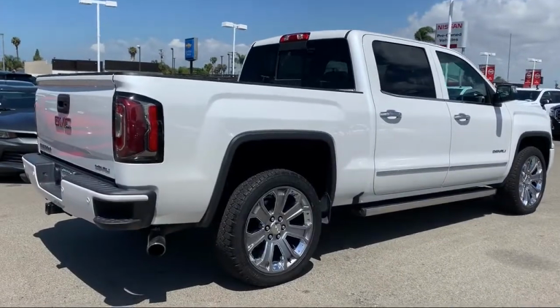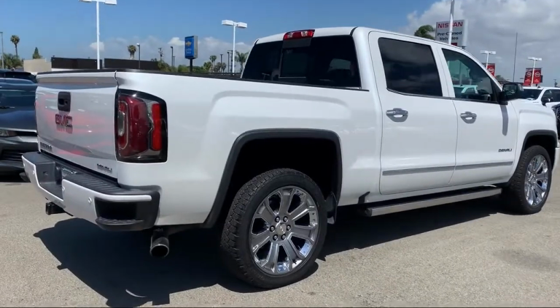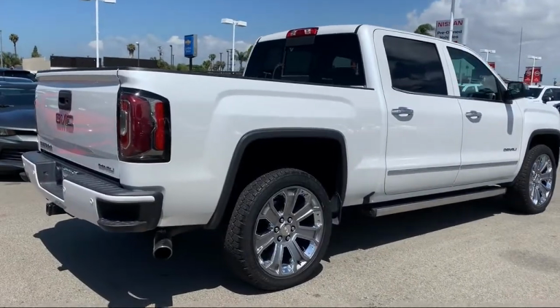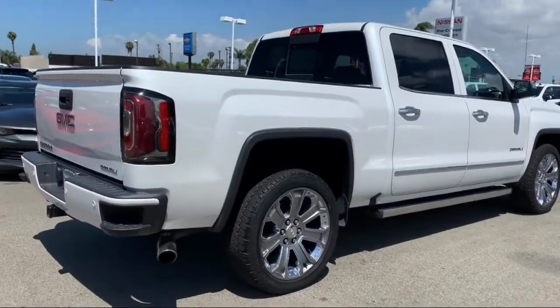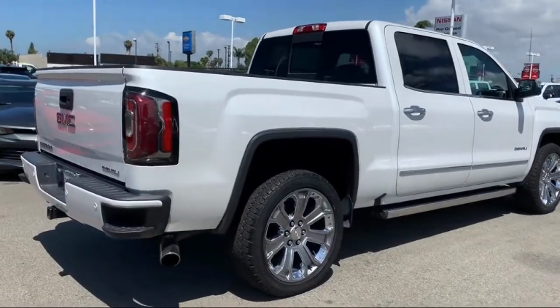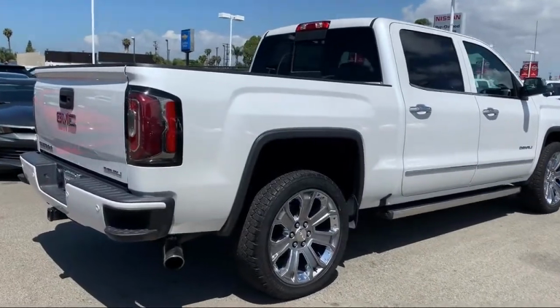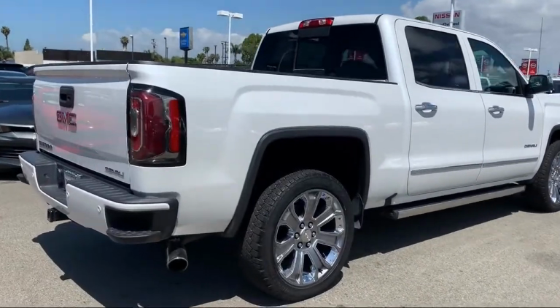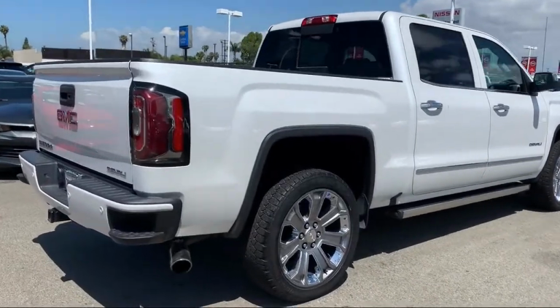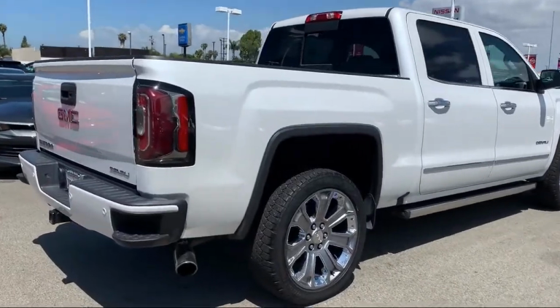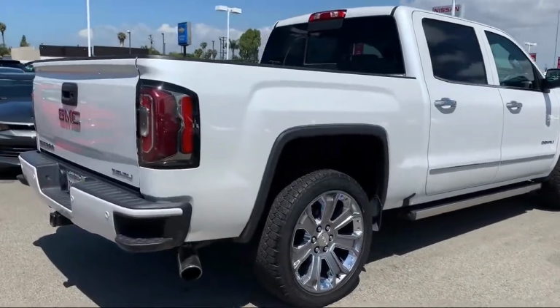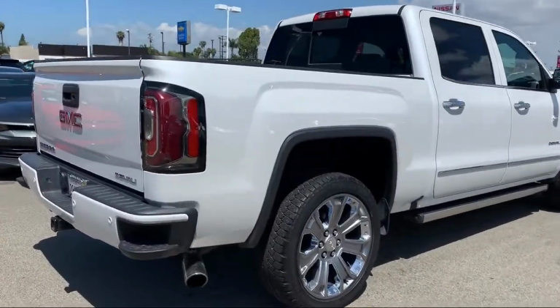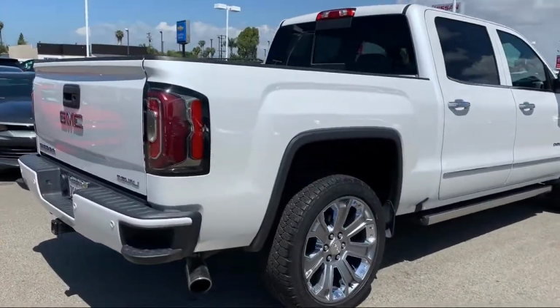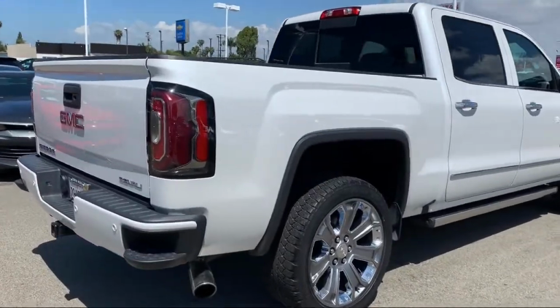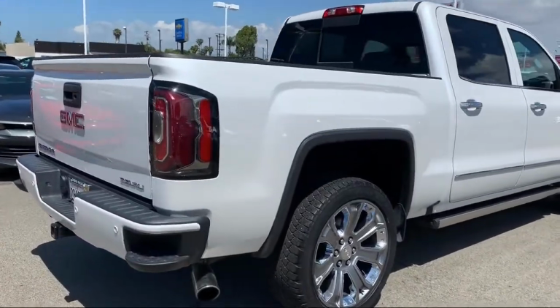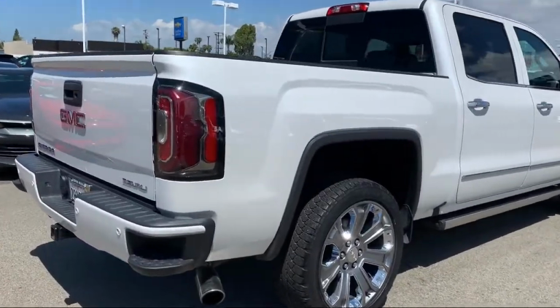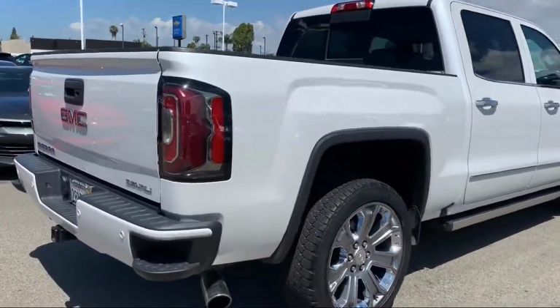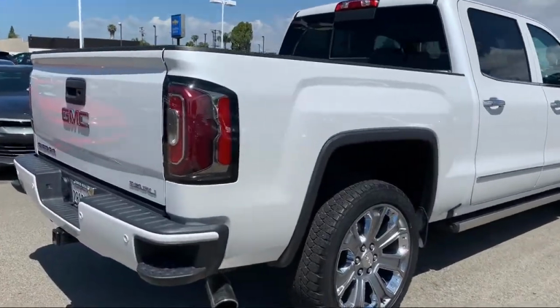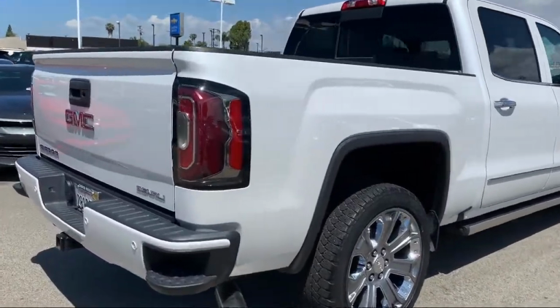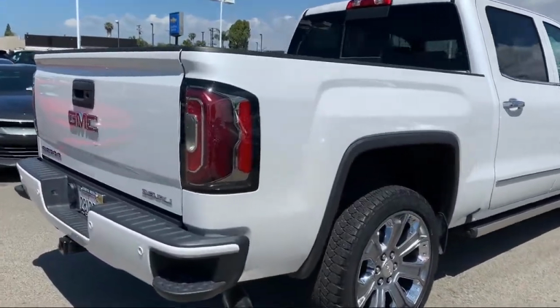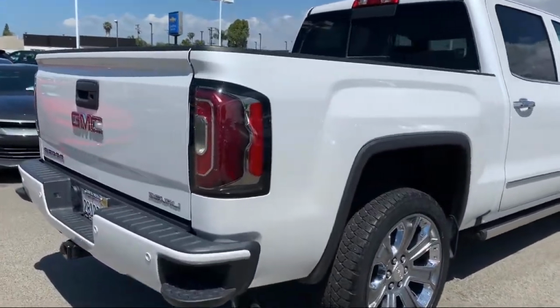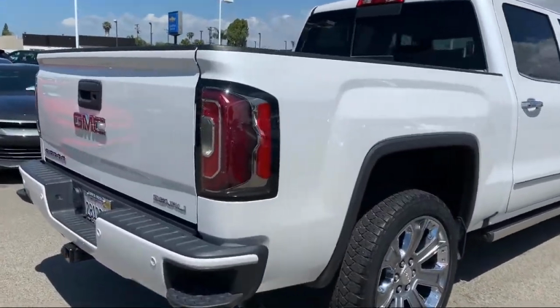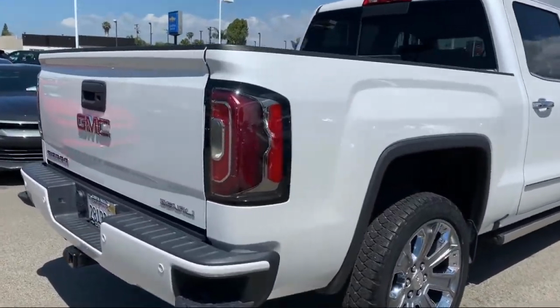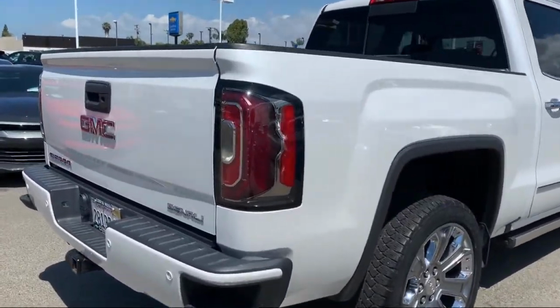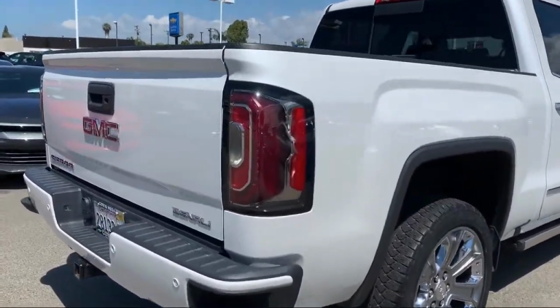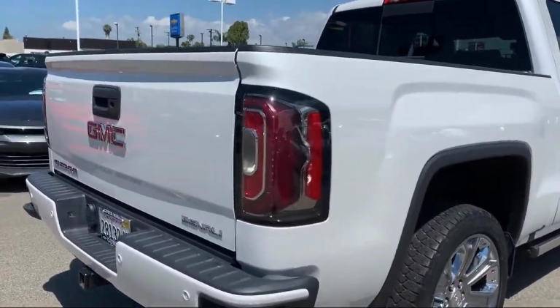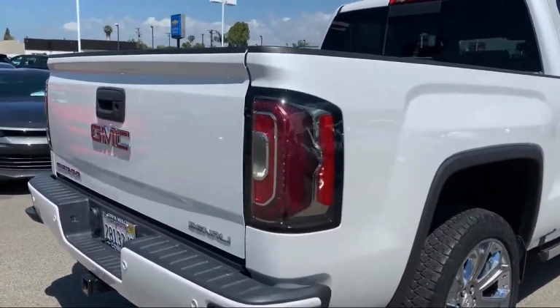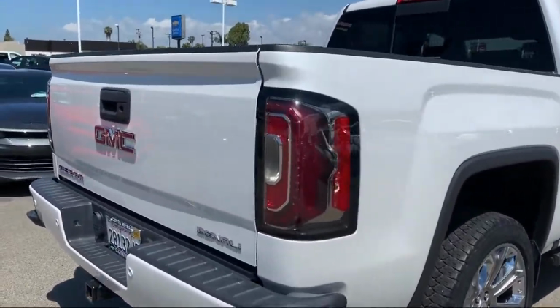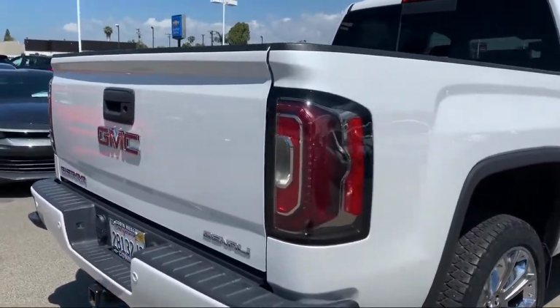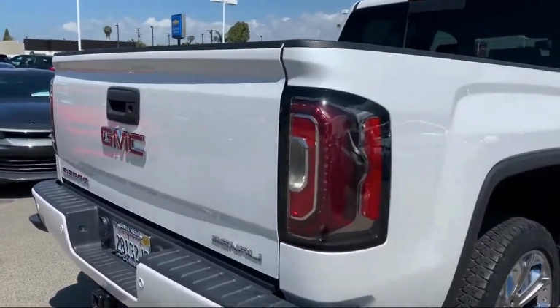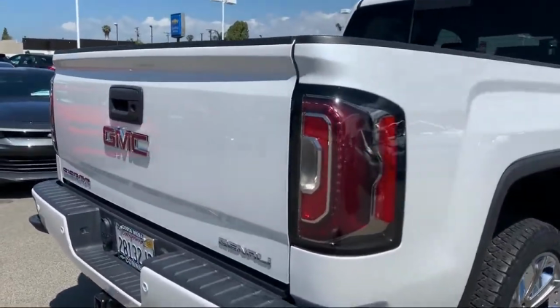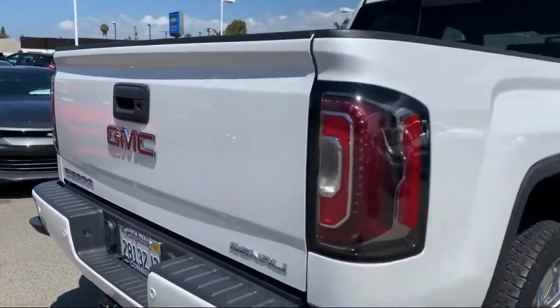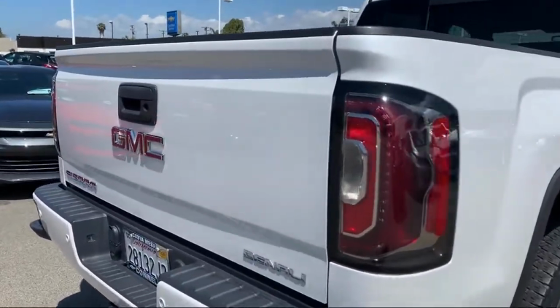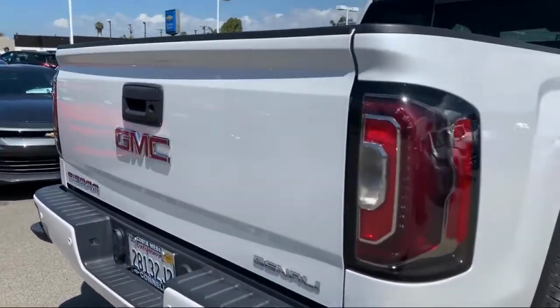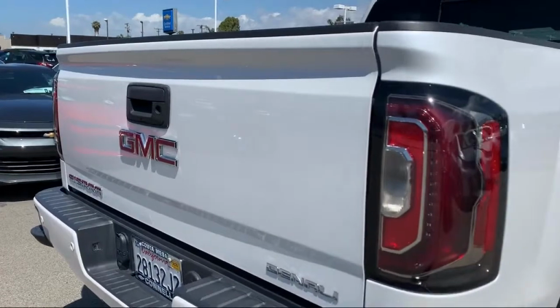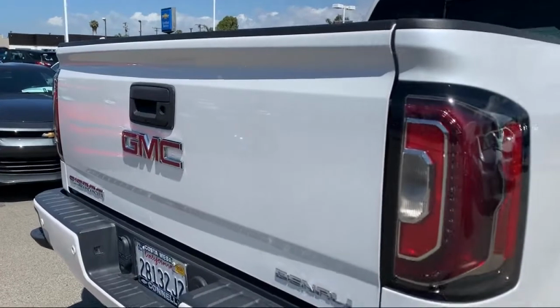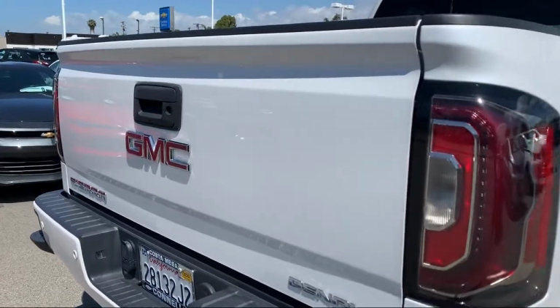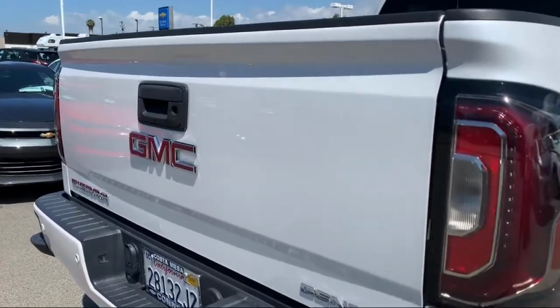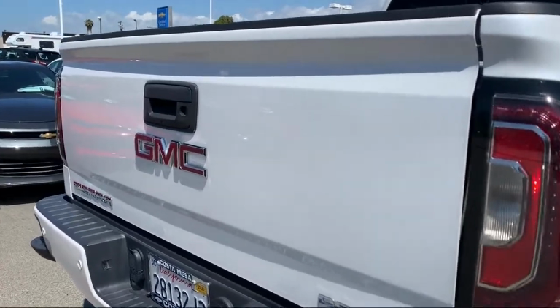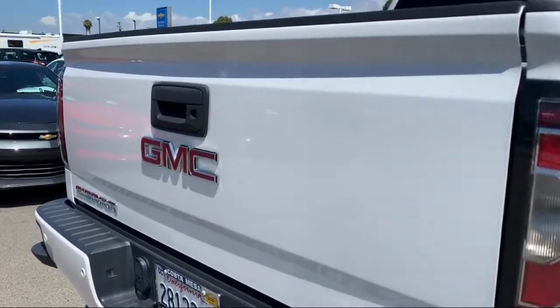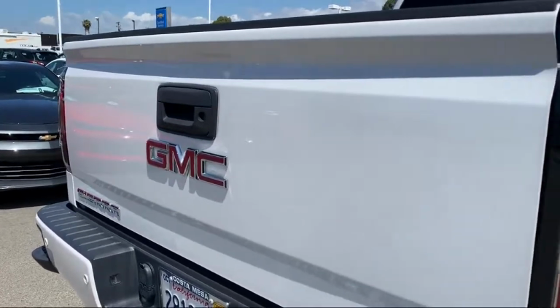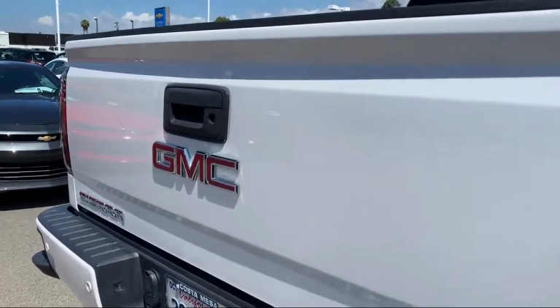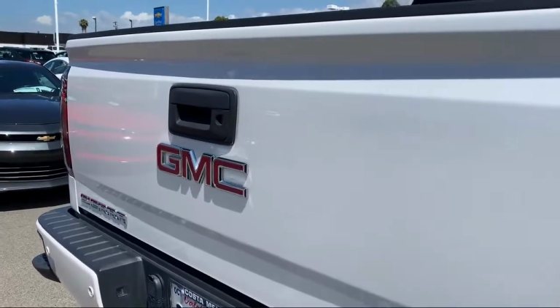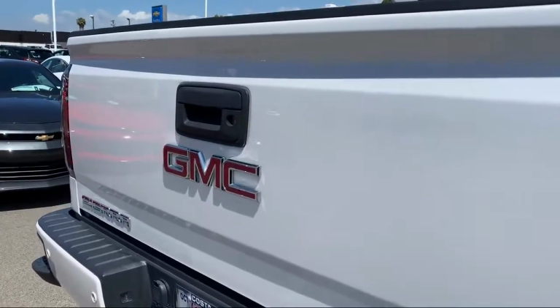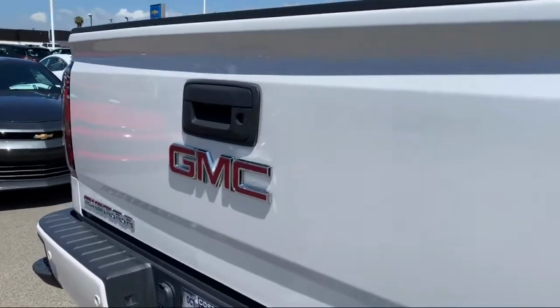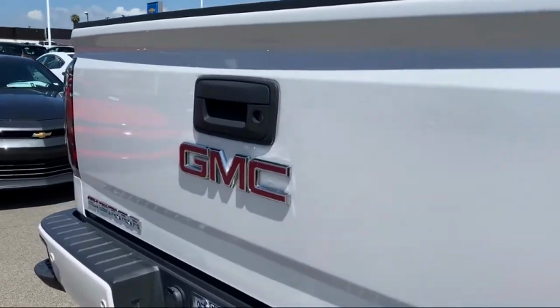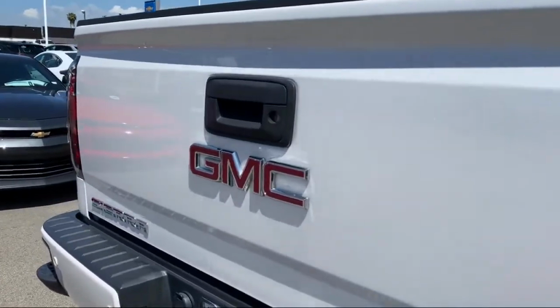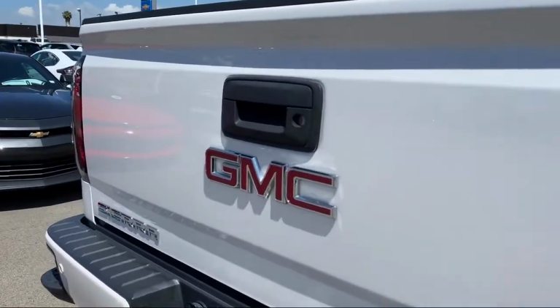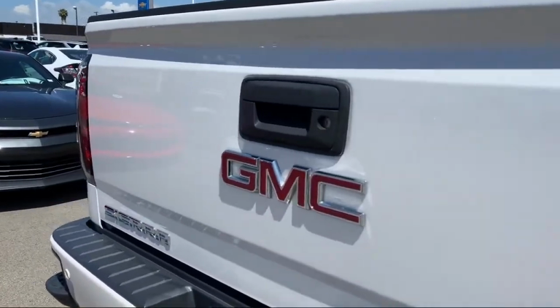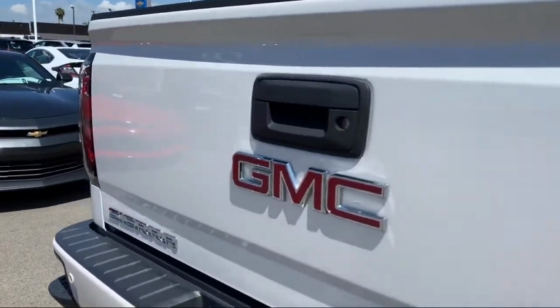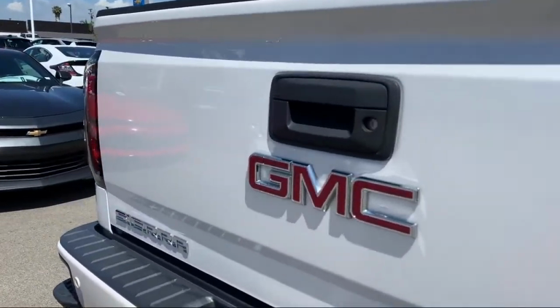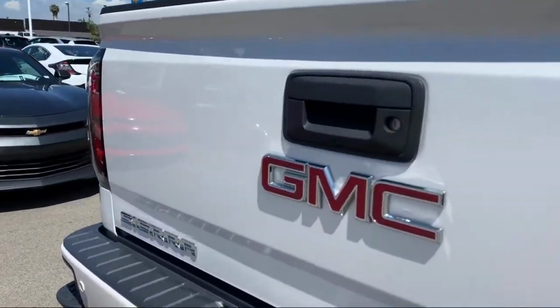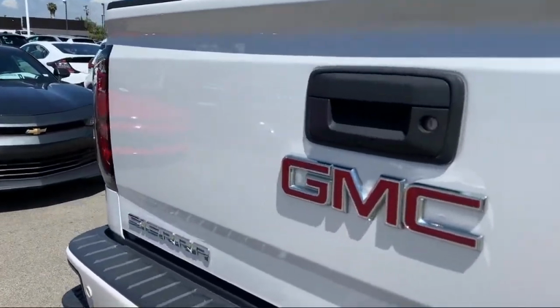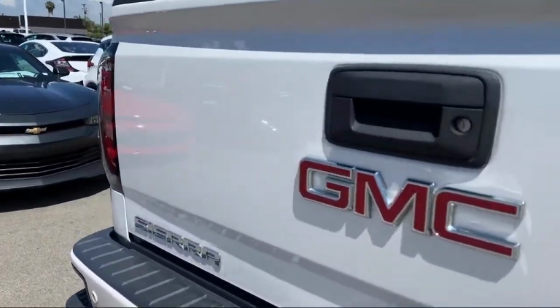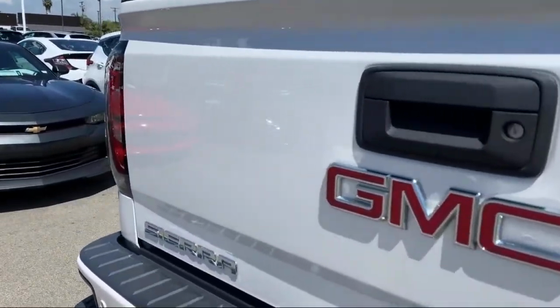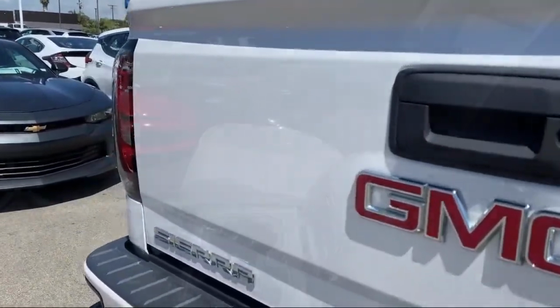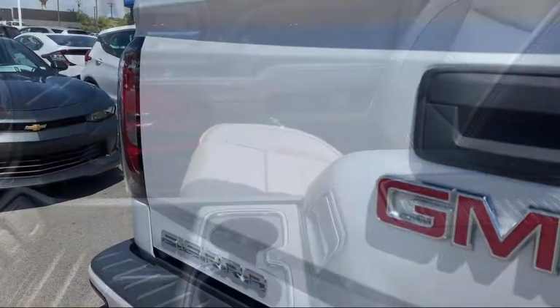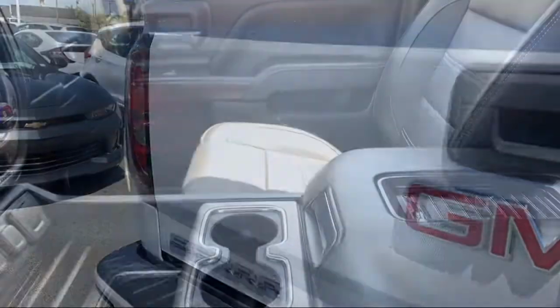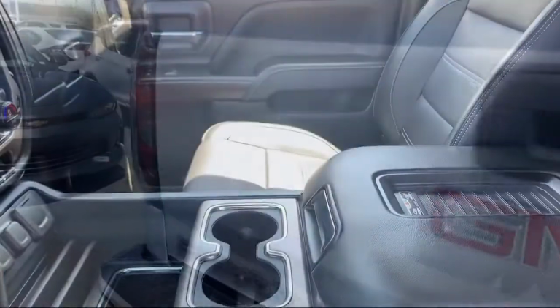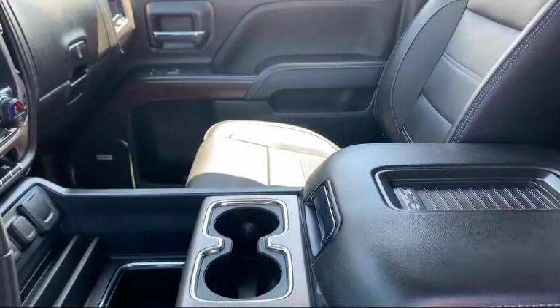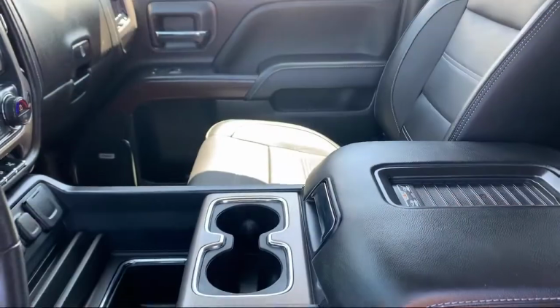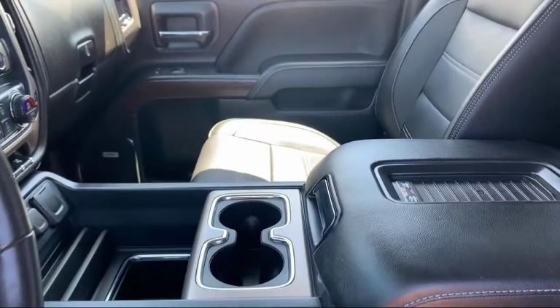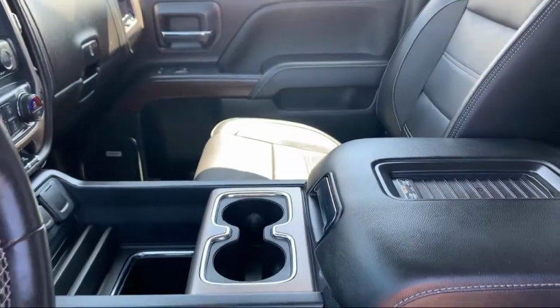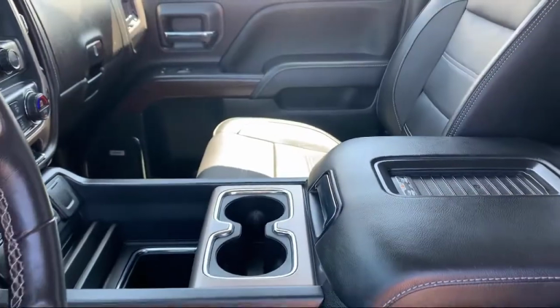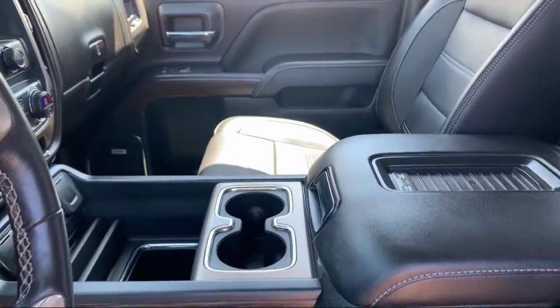It also features 4-Wheel Drive, Climate Control, and a Running Board Package, and has less than 25,000 miles on the odometer.